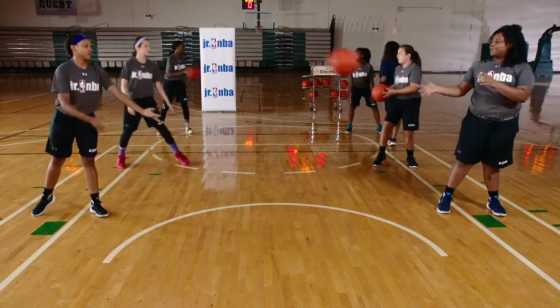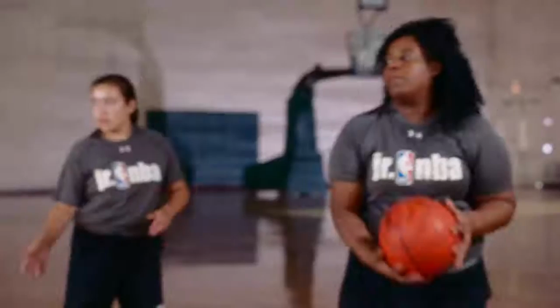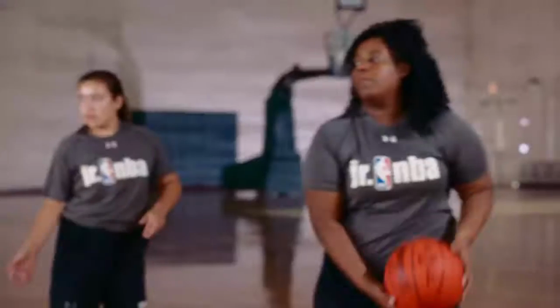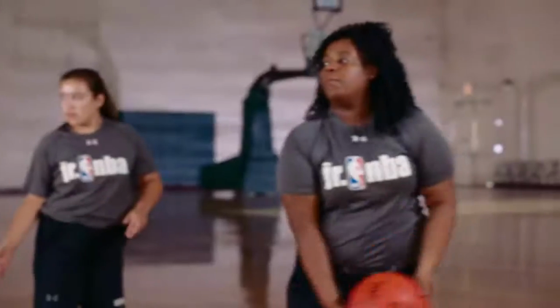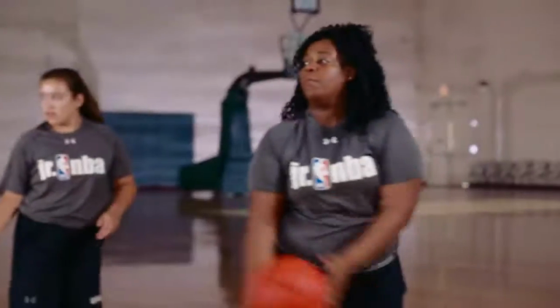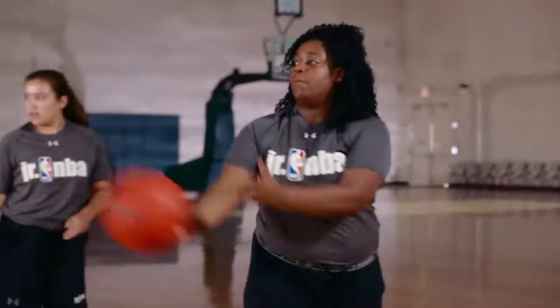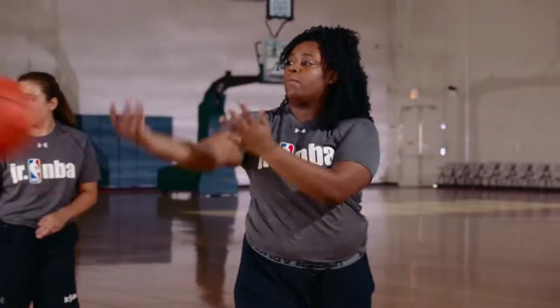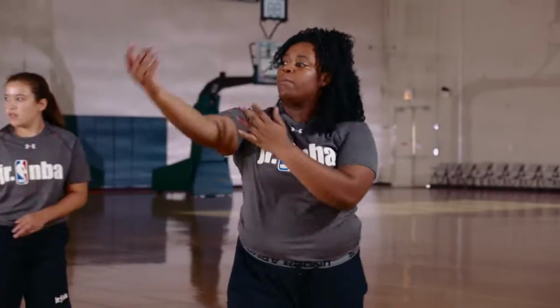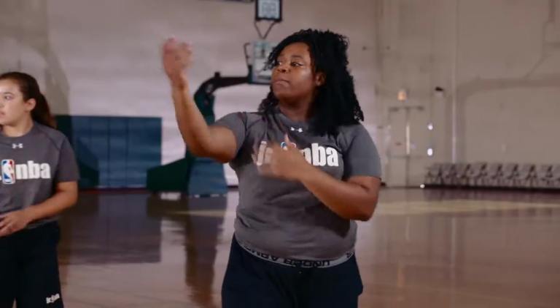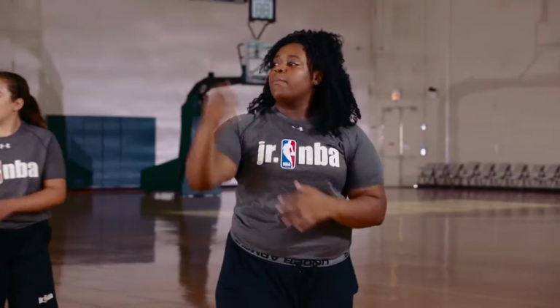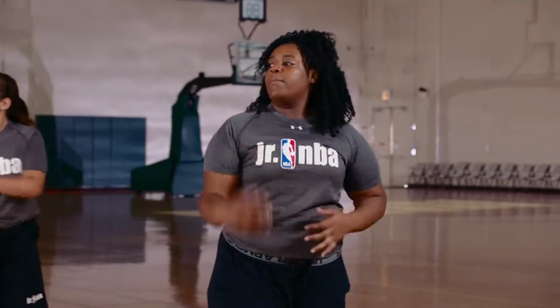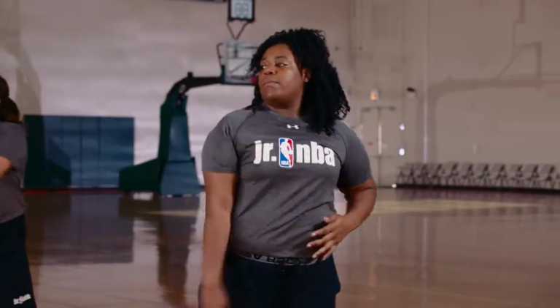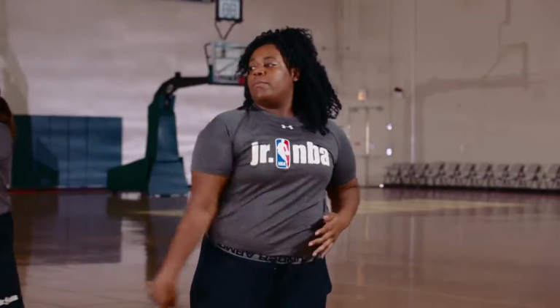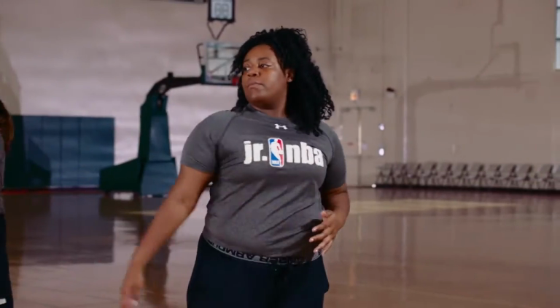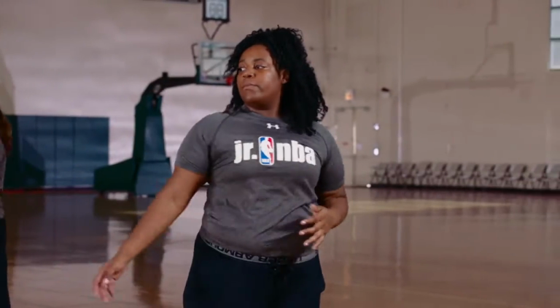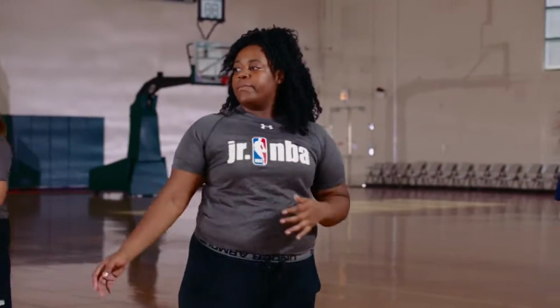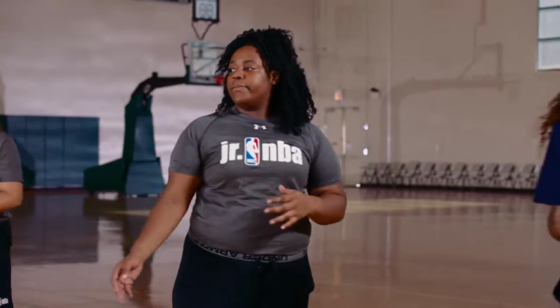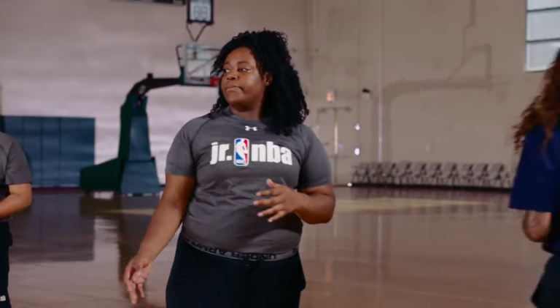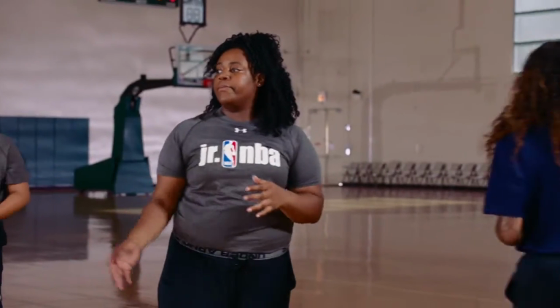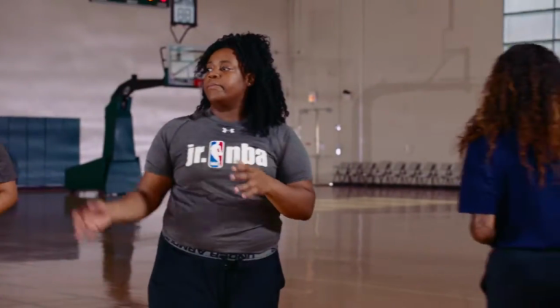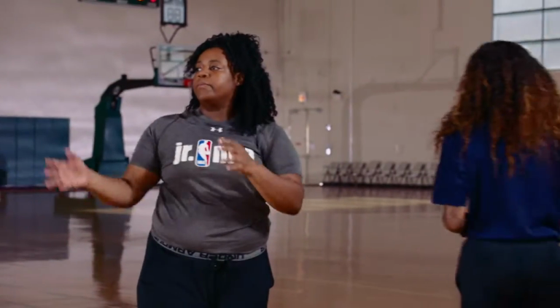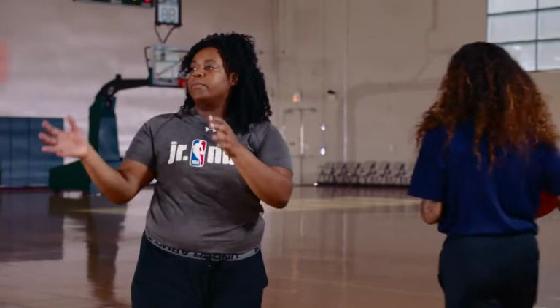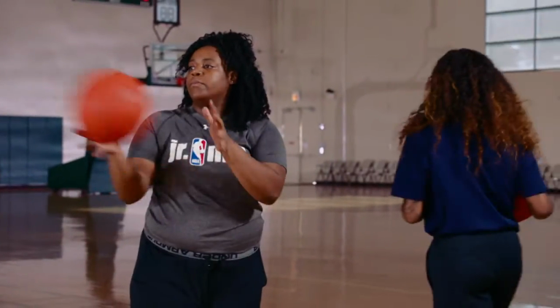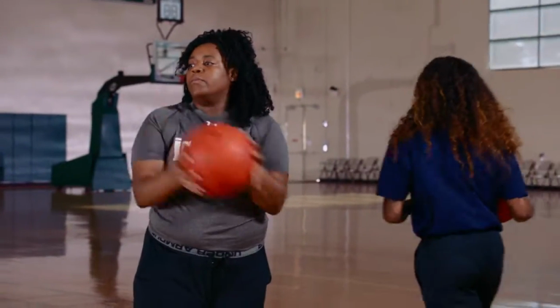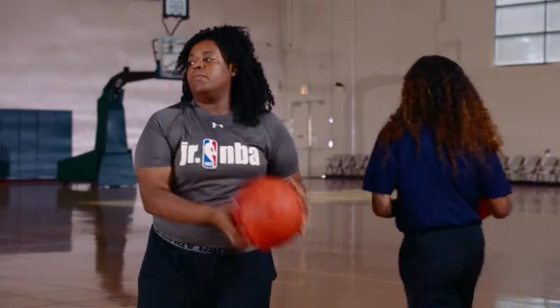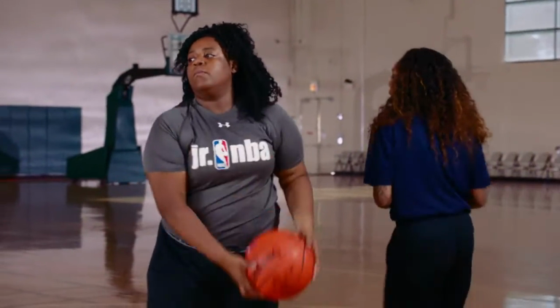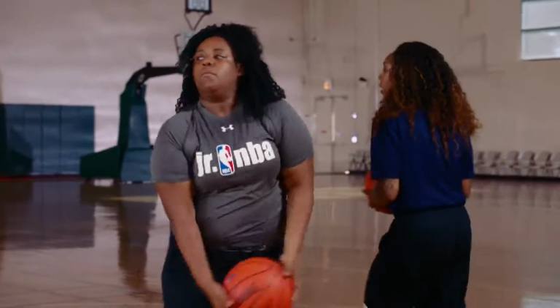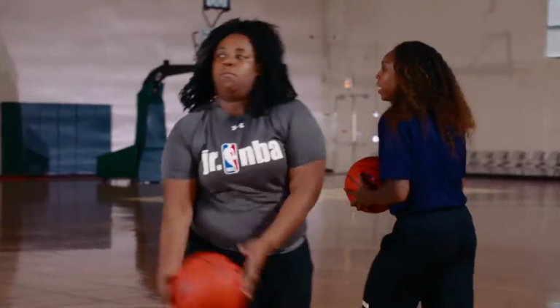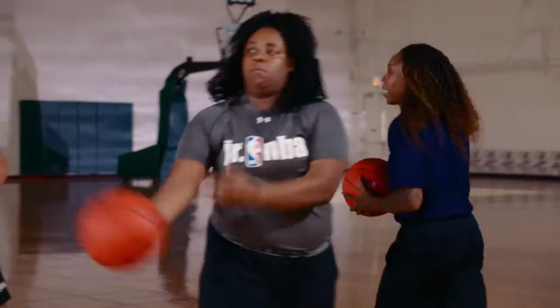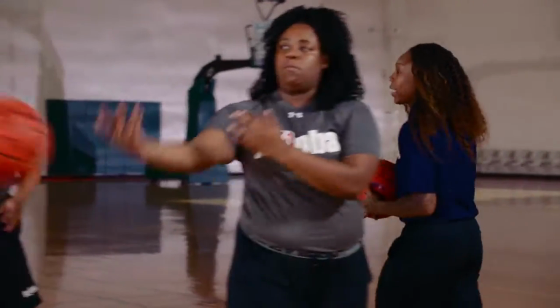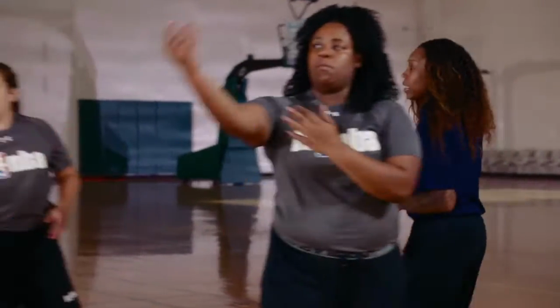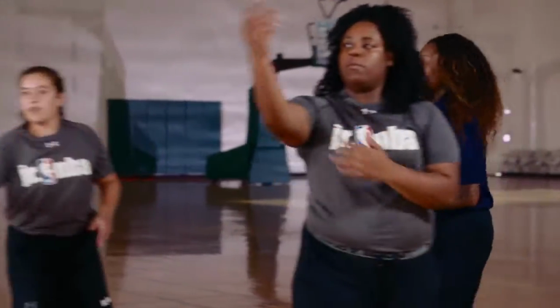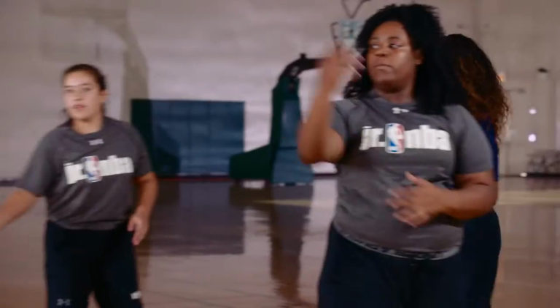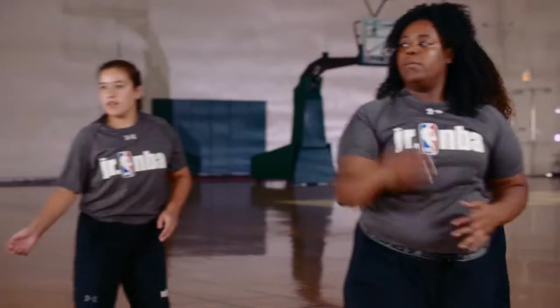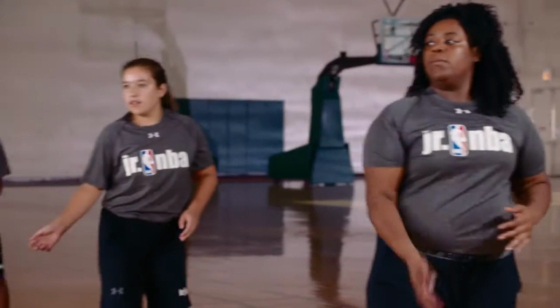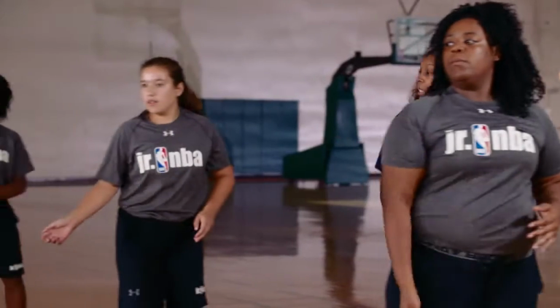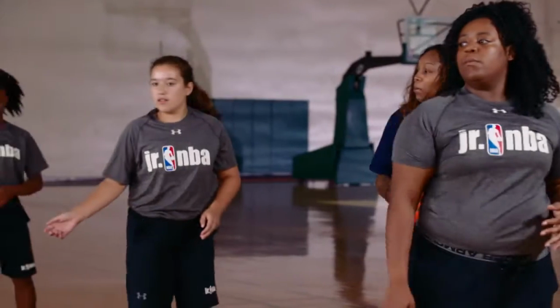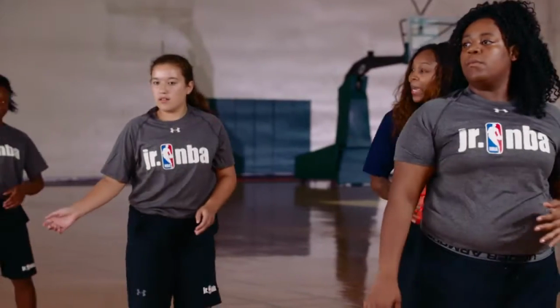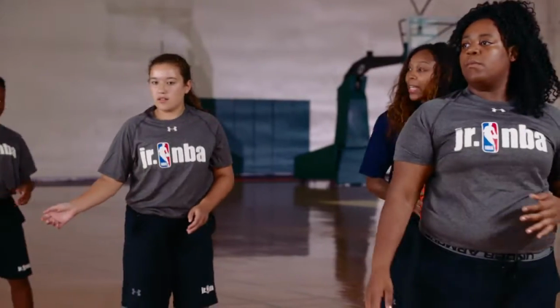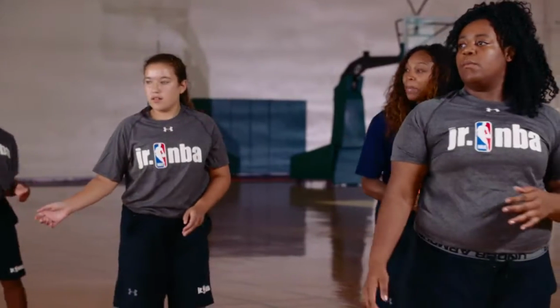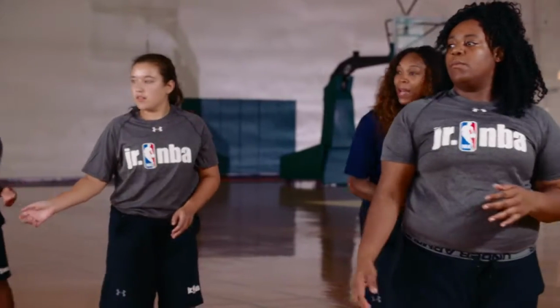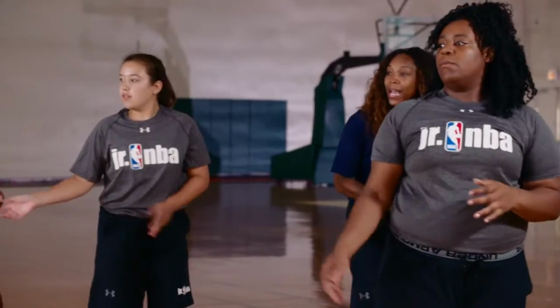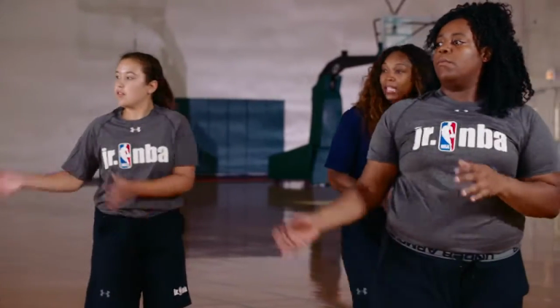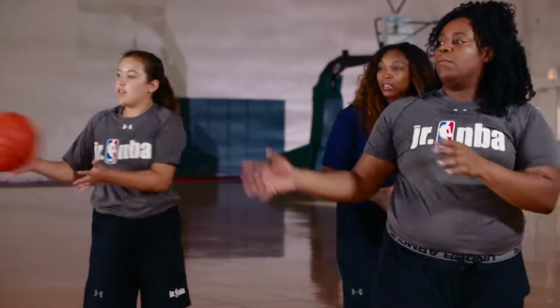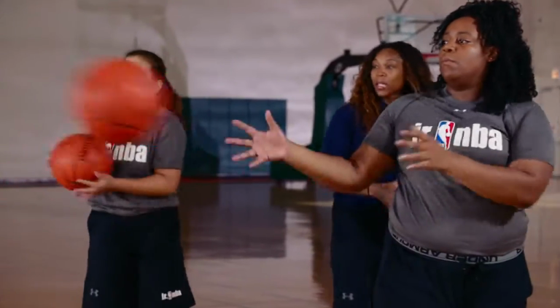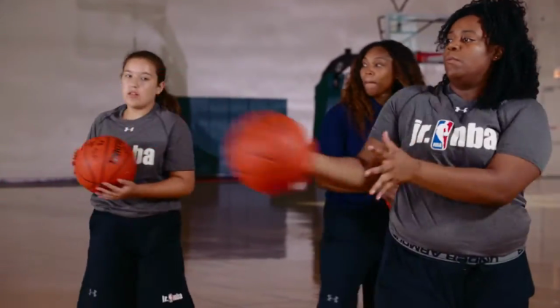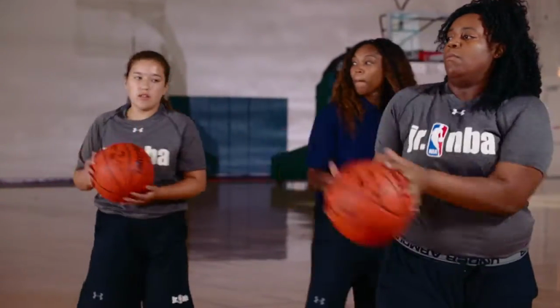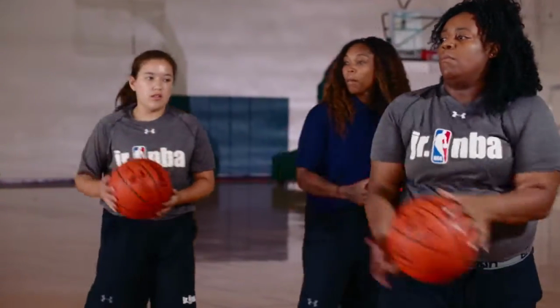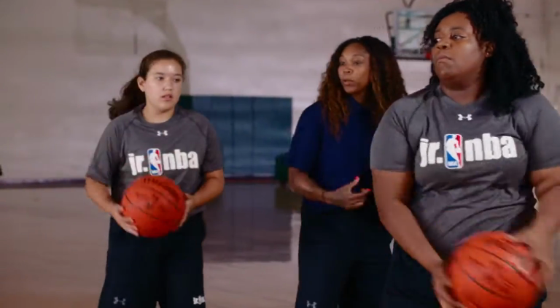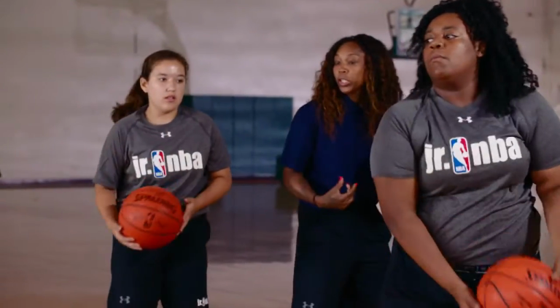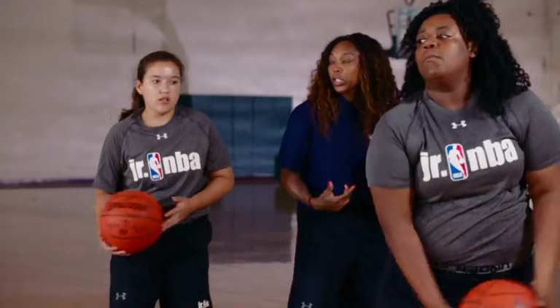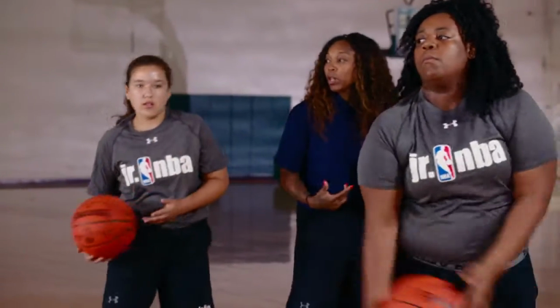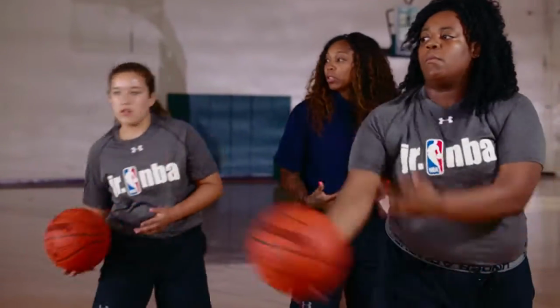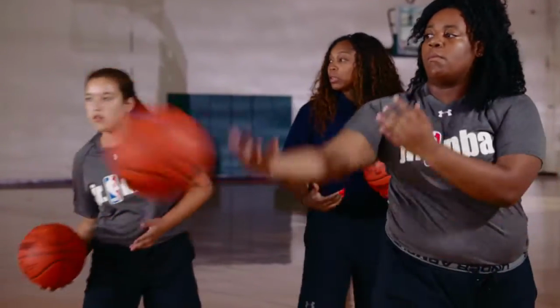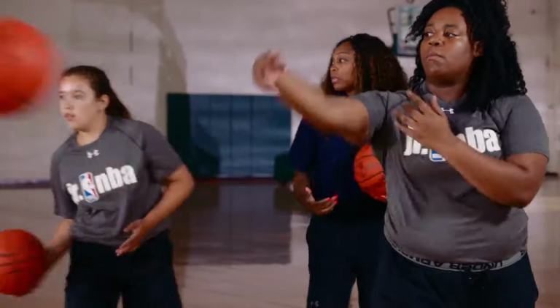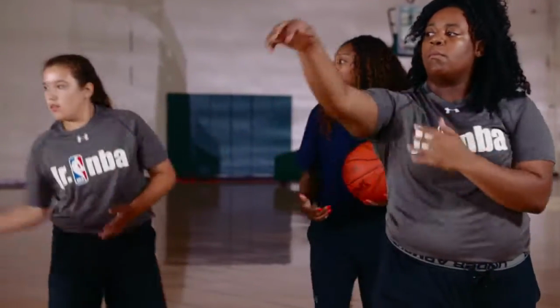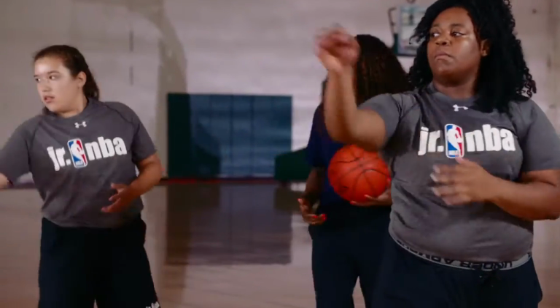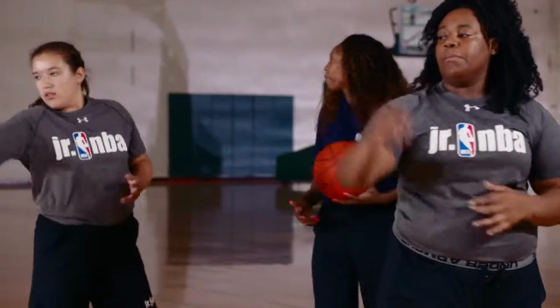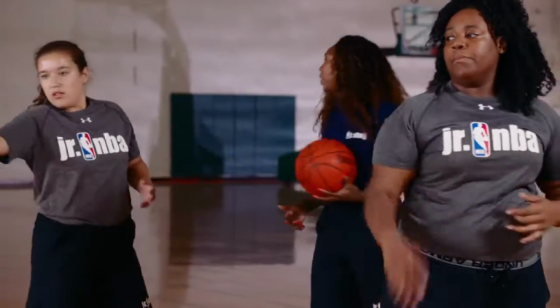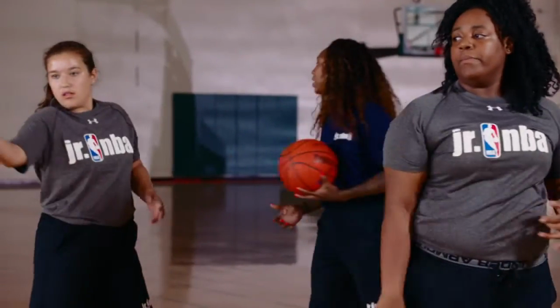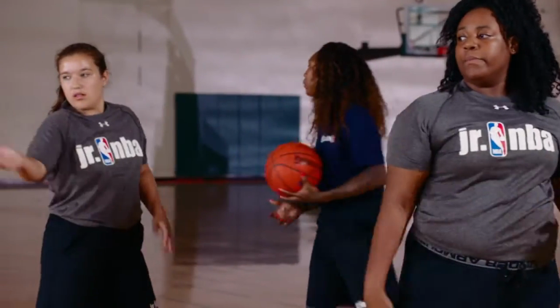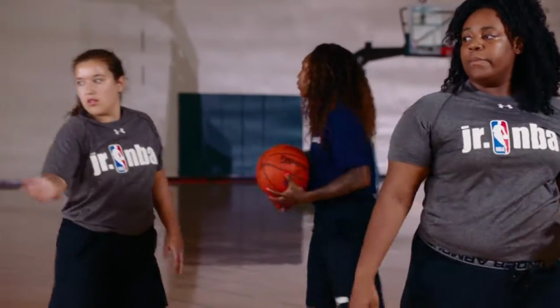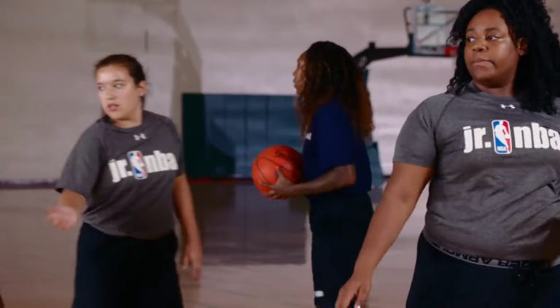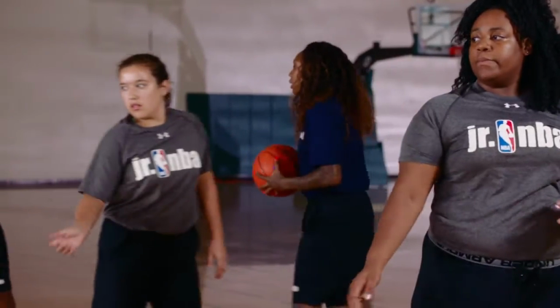Make sure your shoulders are facing forward. You're still making a pass with your shoulders facing forward.